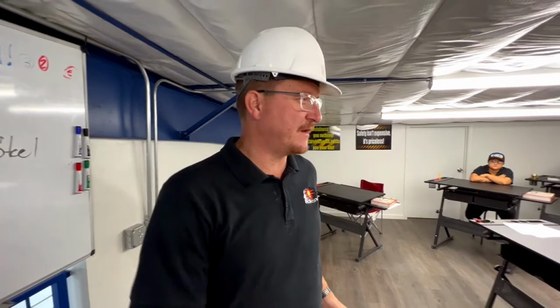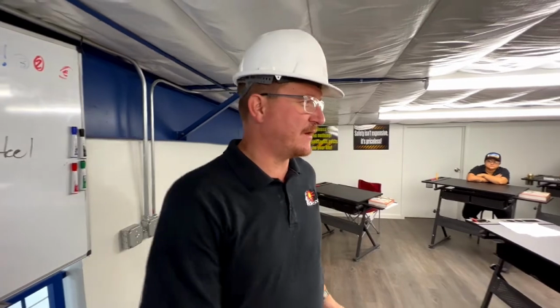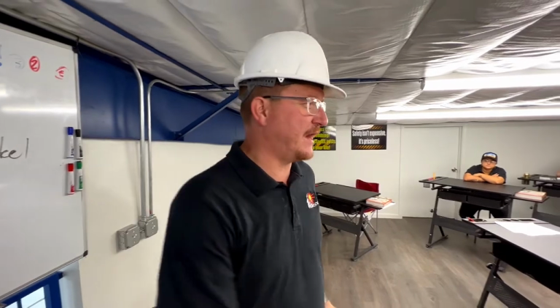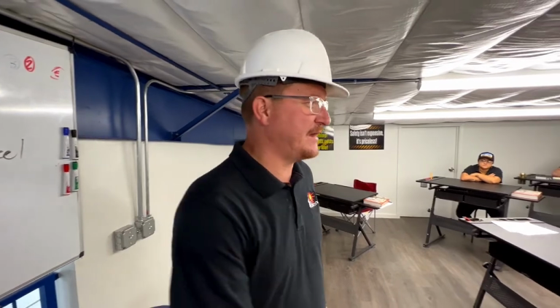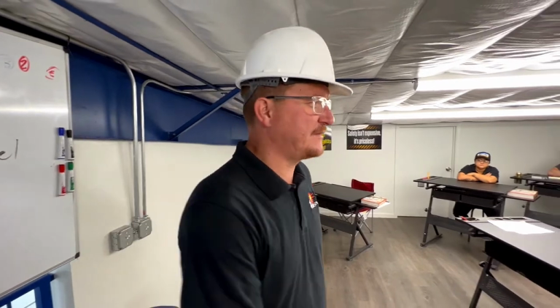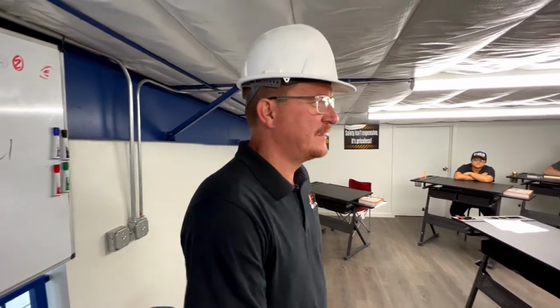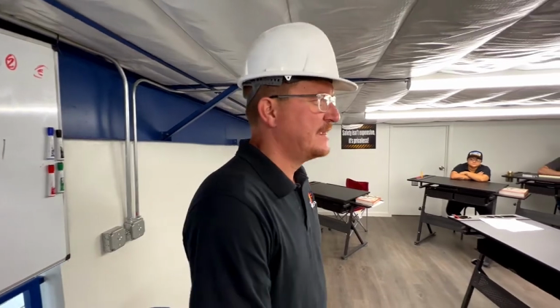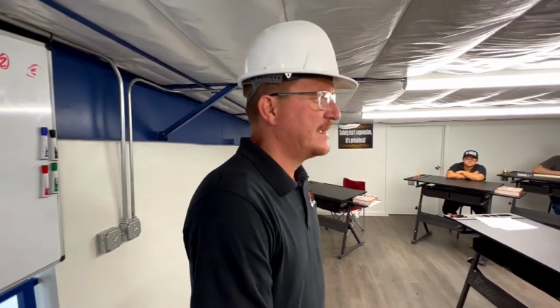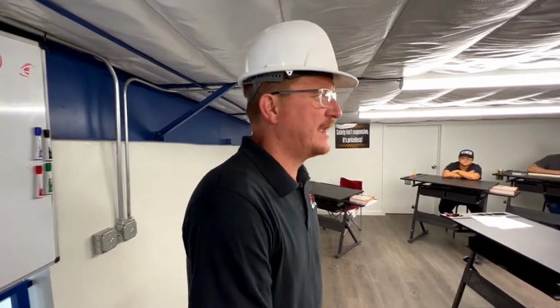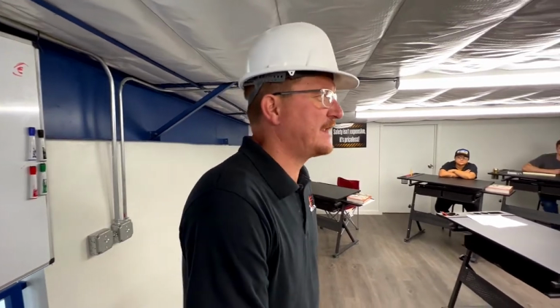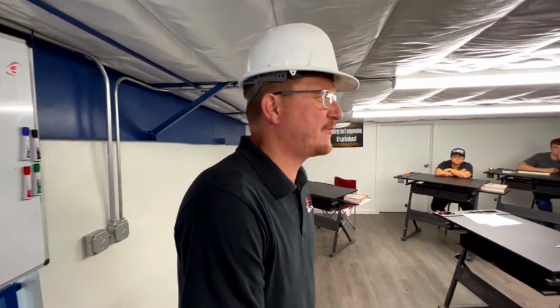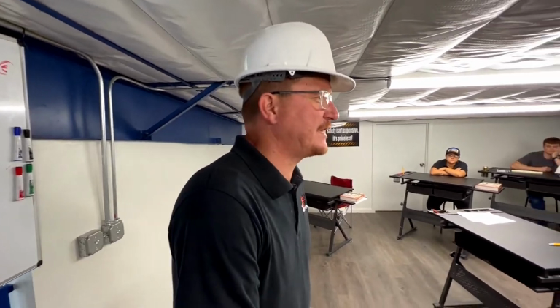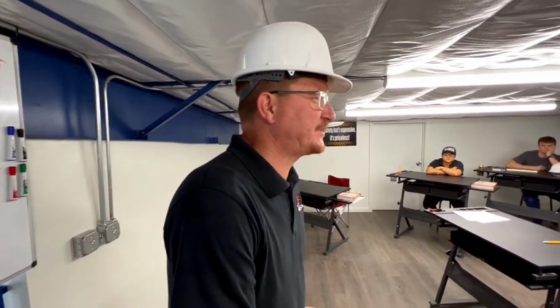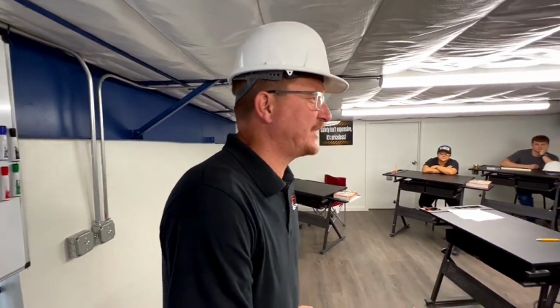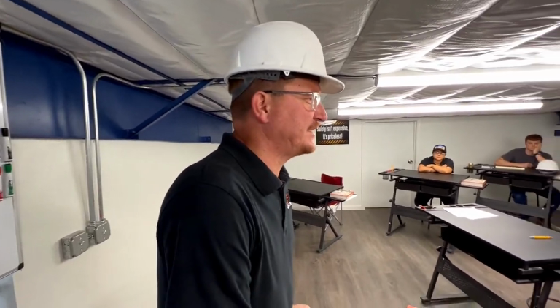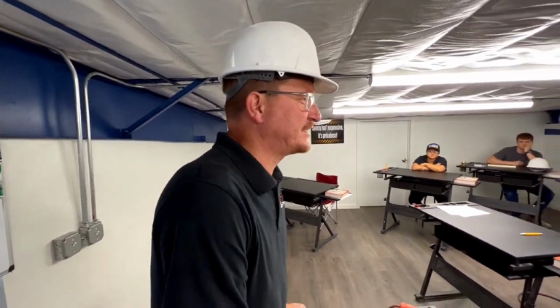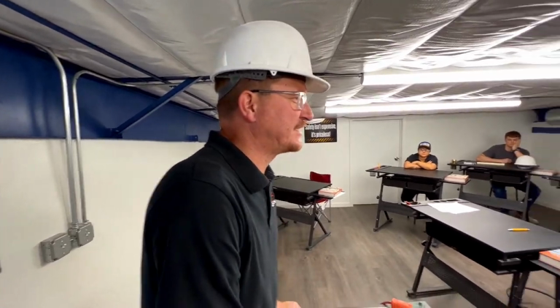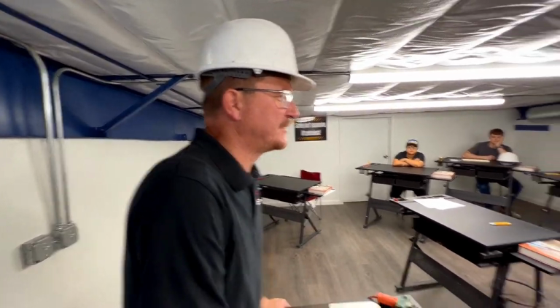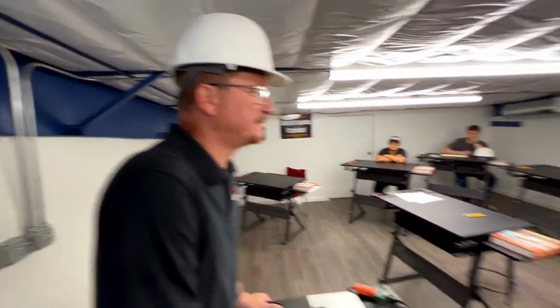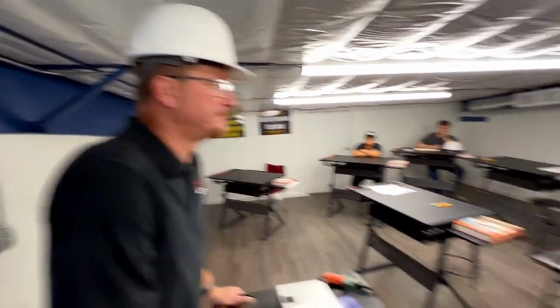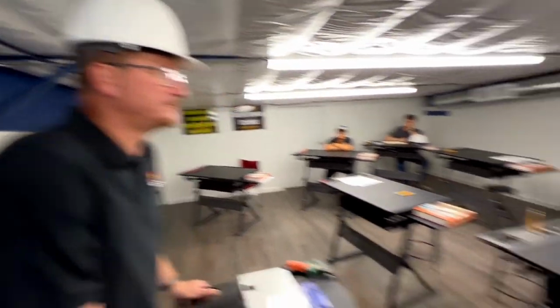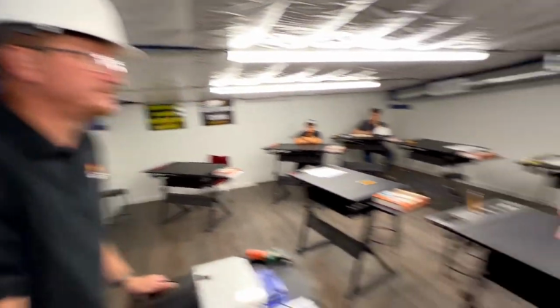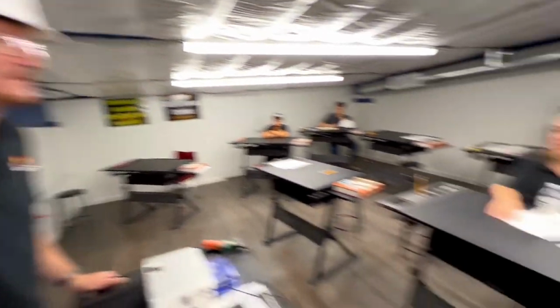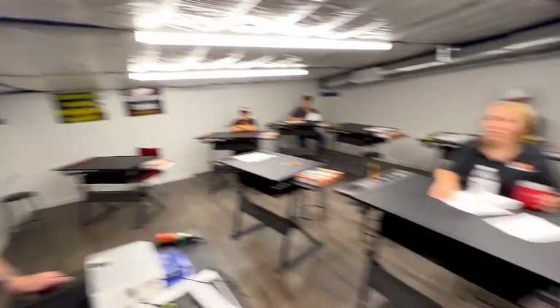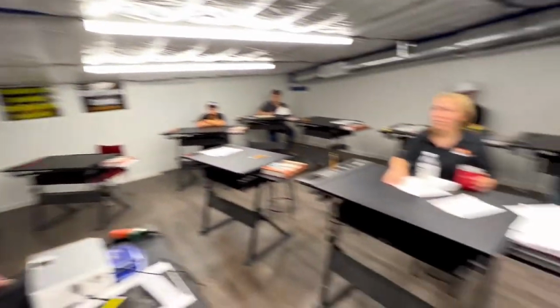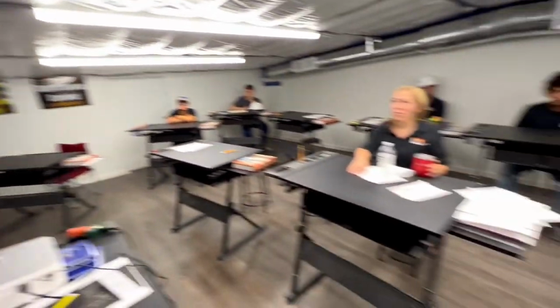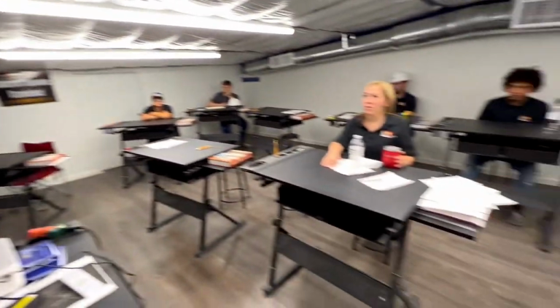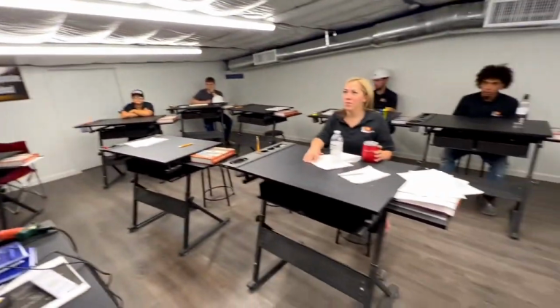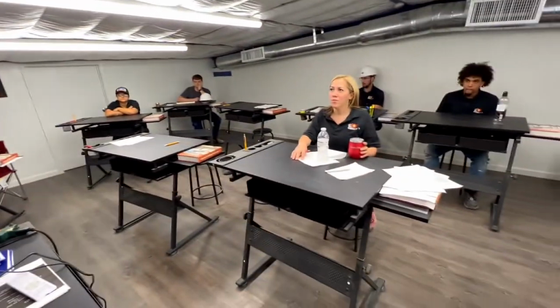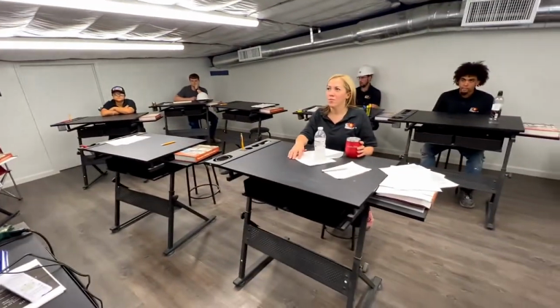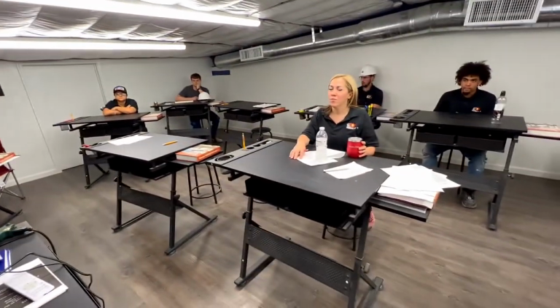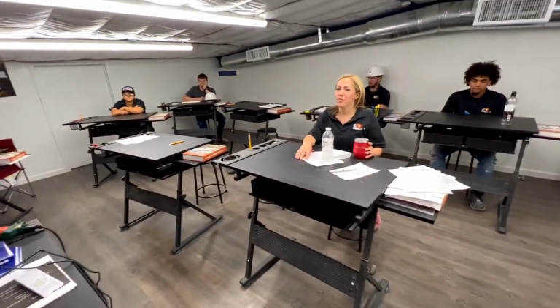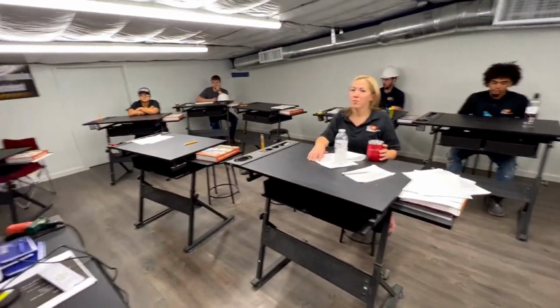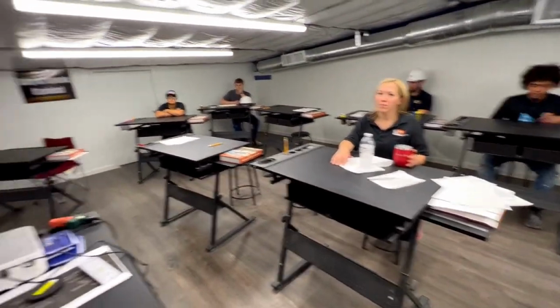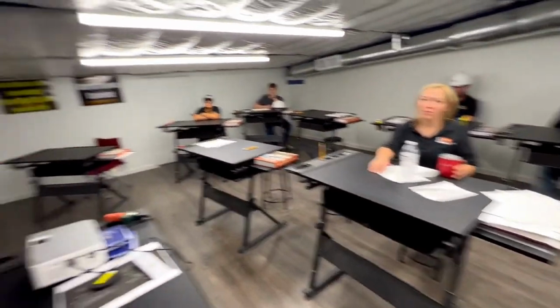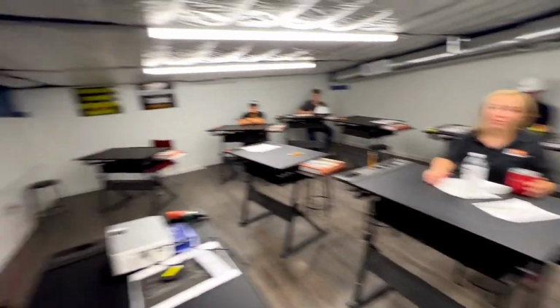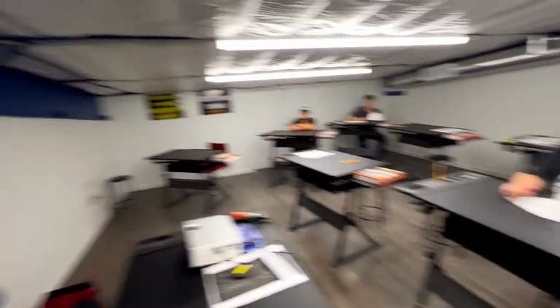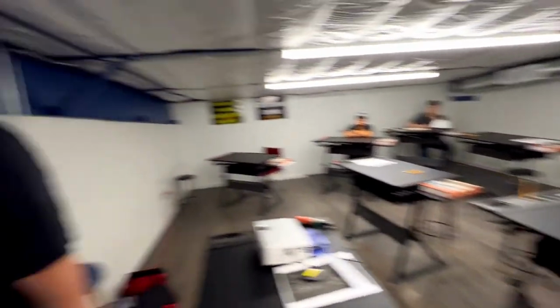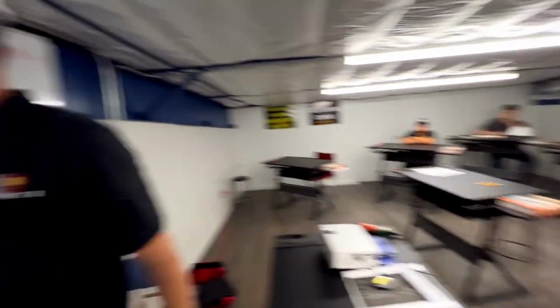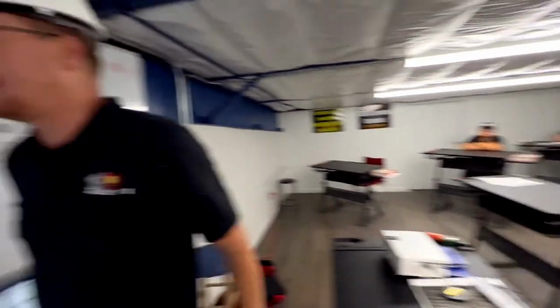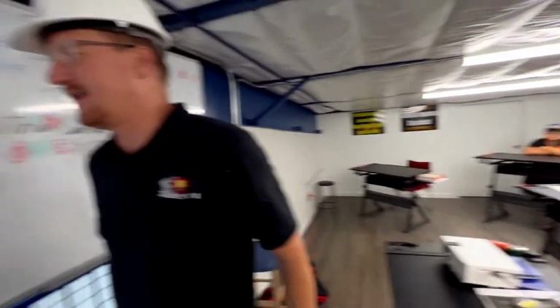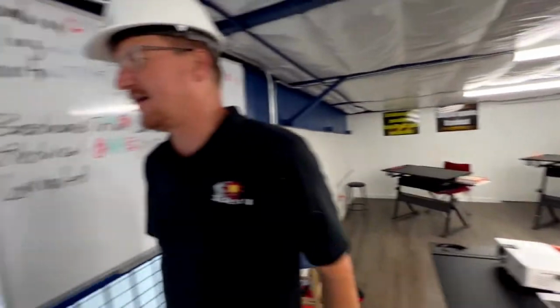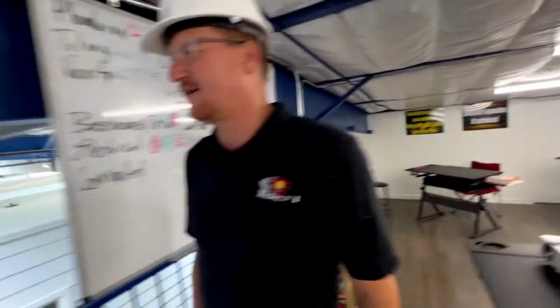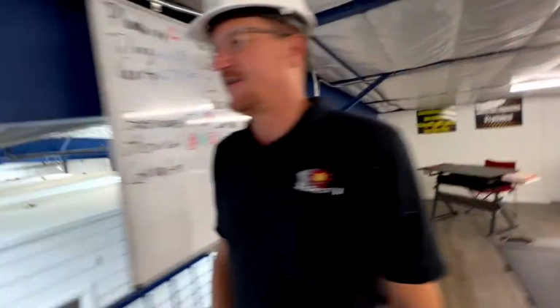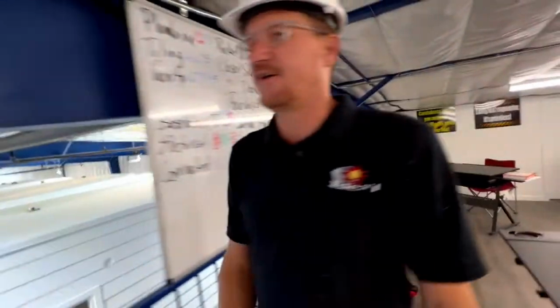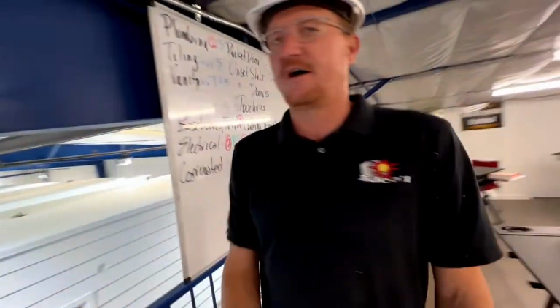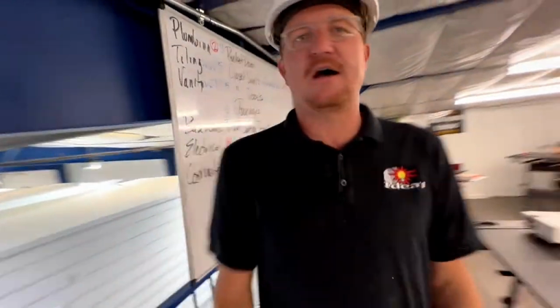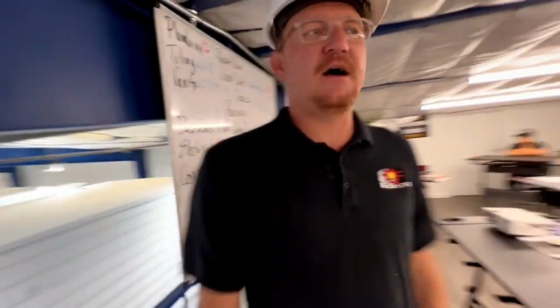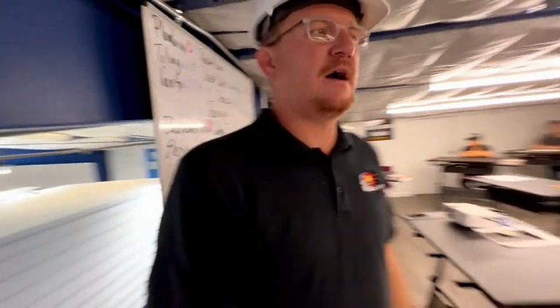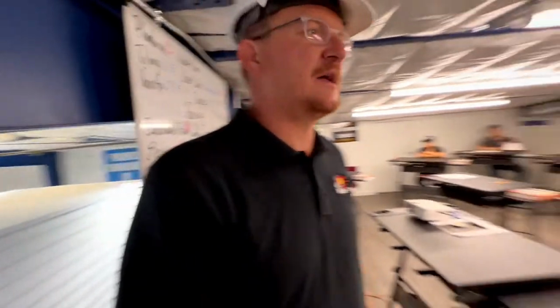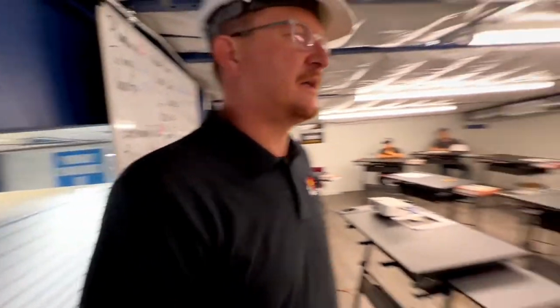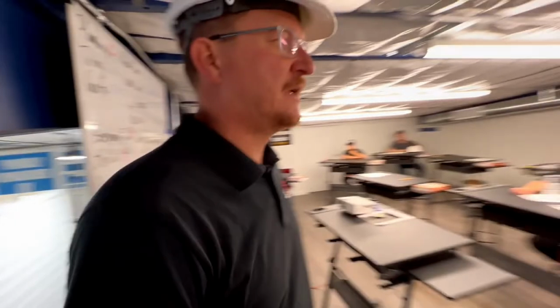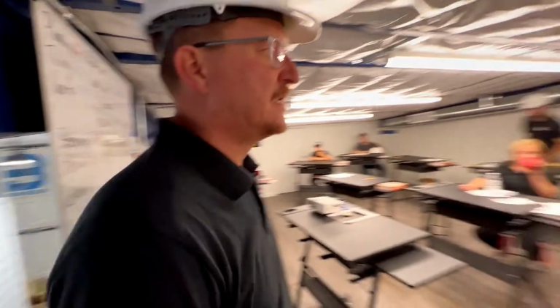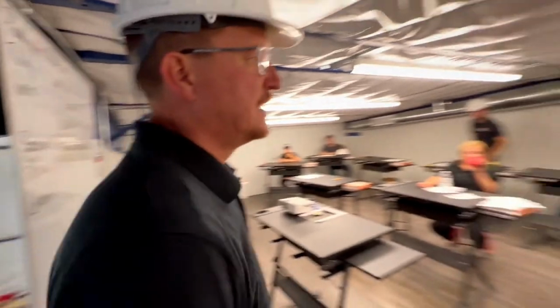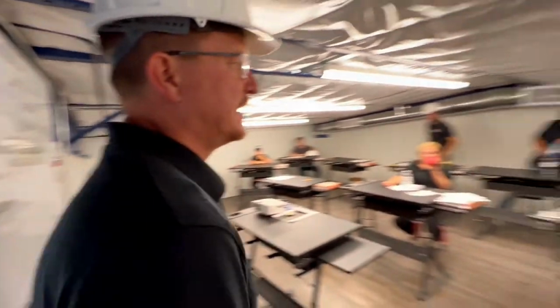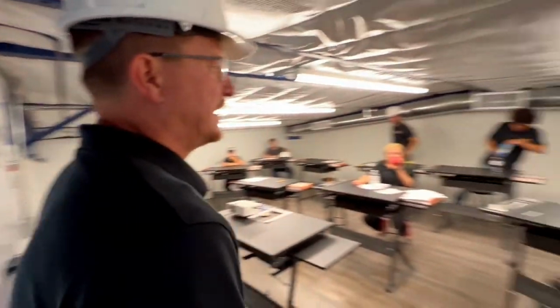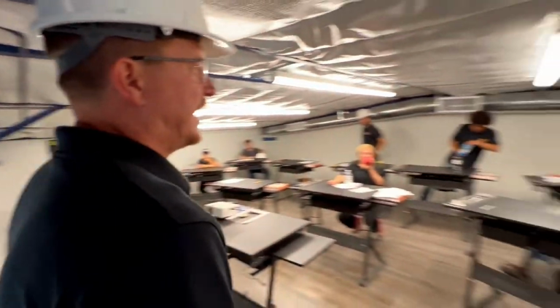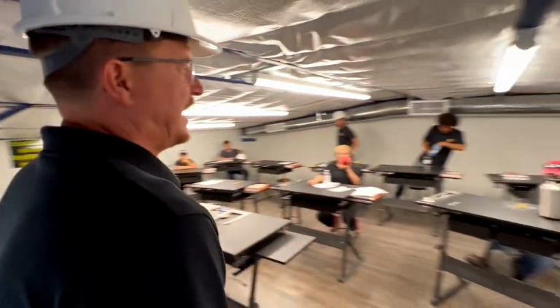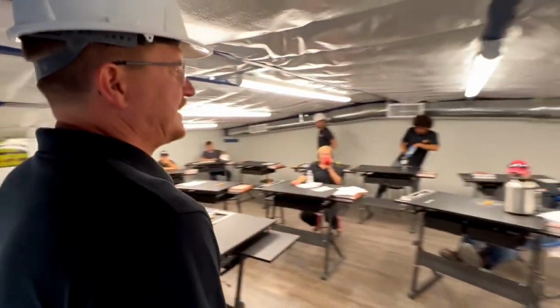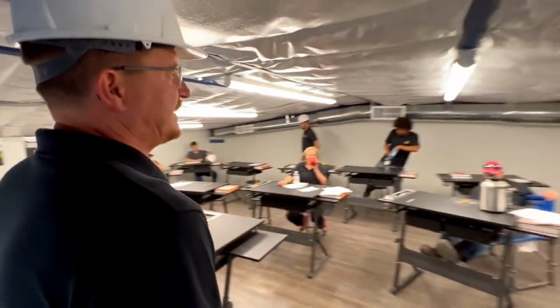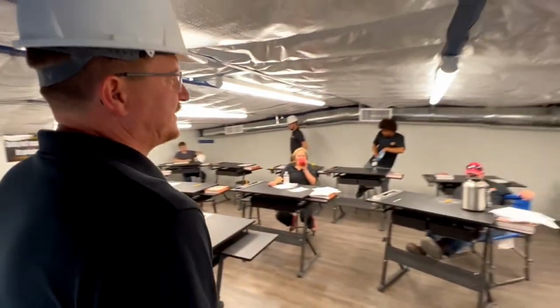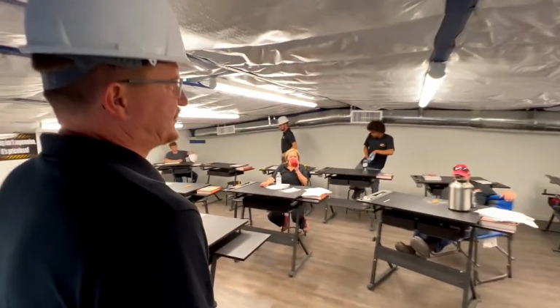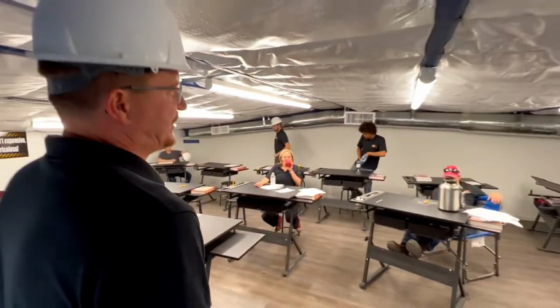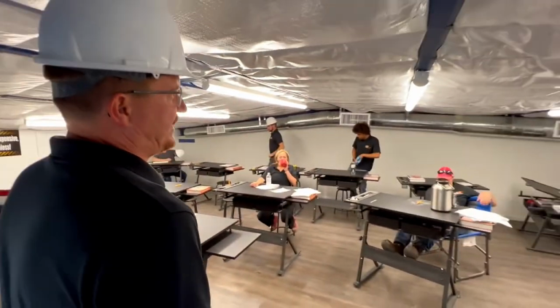All right, any questions? Awesome. You guys are great. Let's get in here and do an IDL cheer.